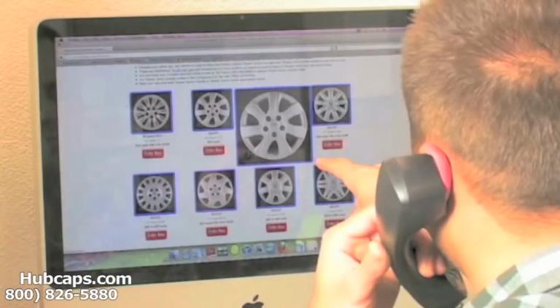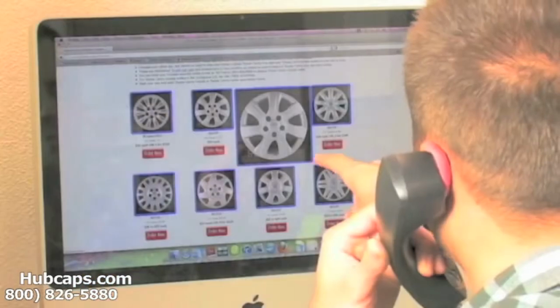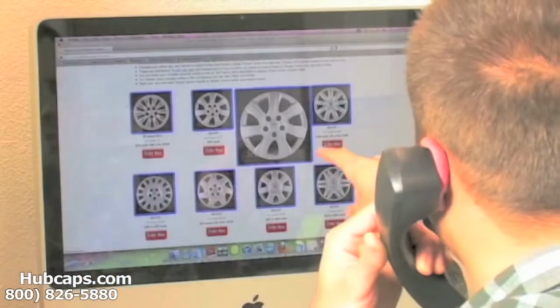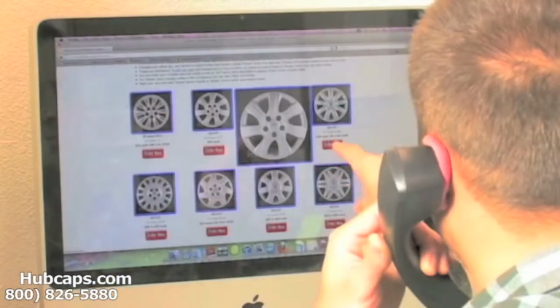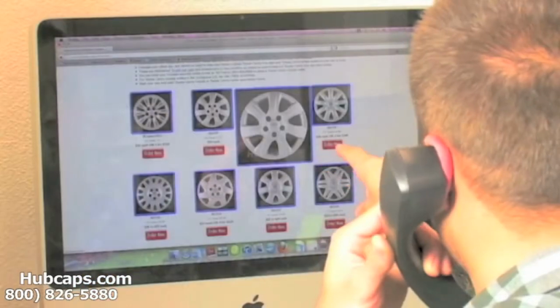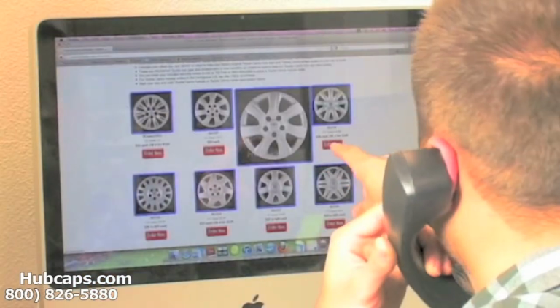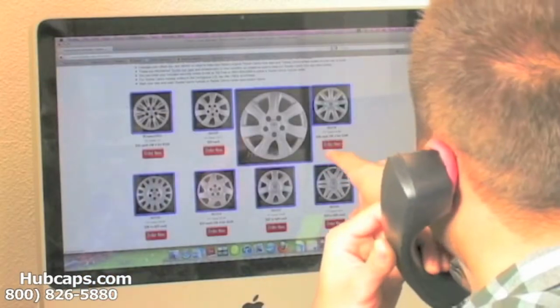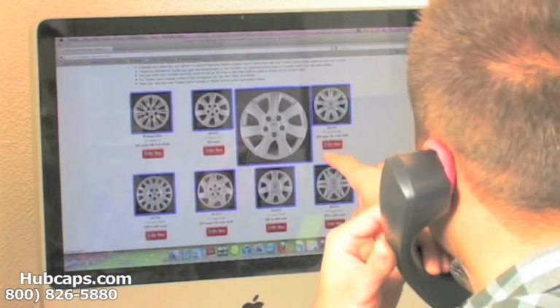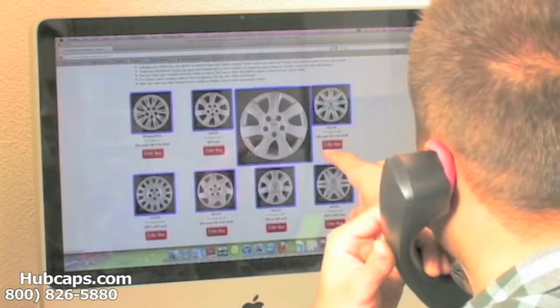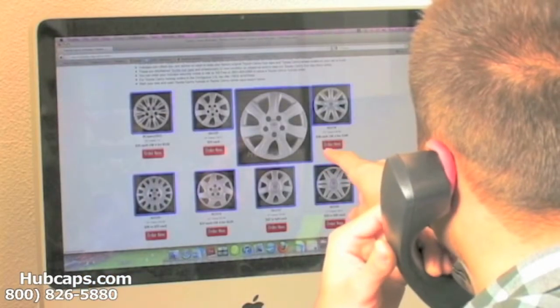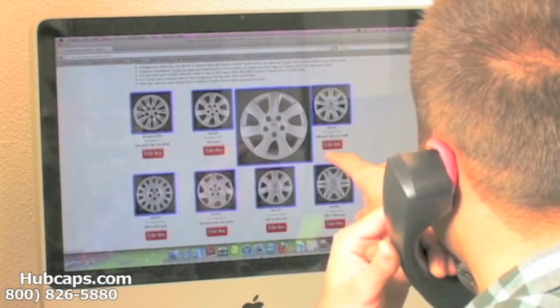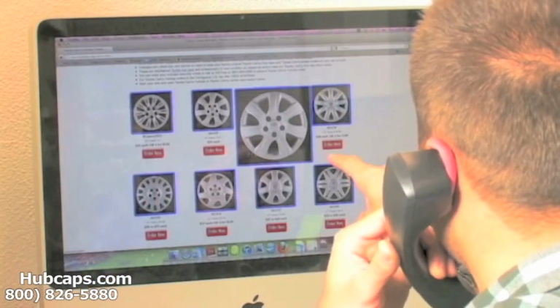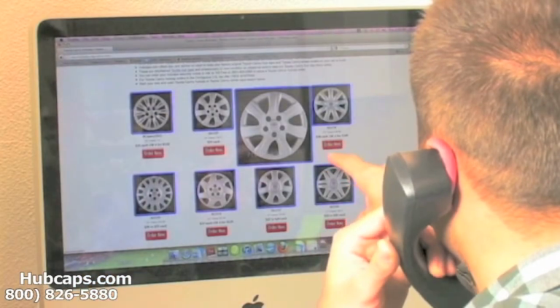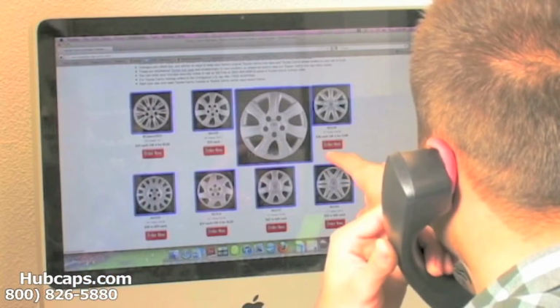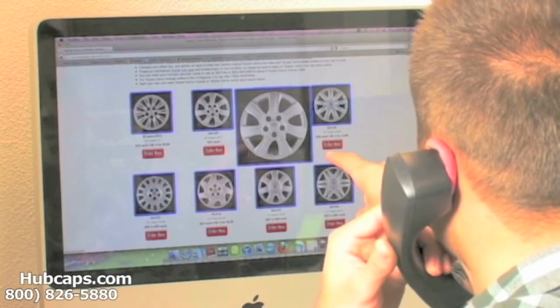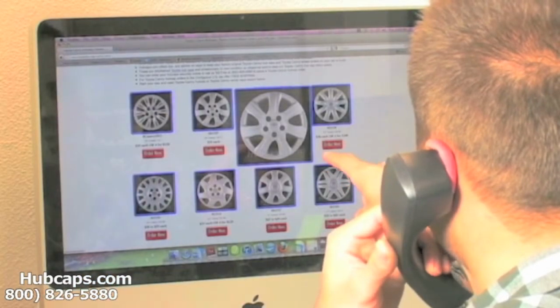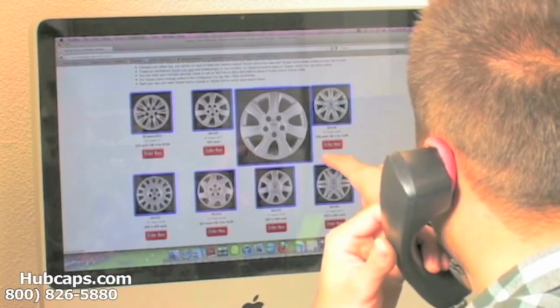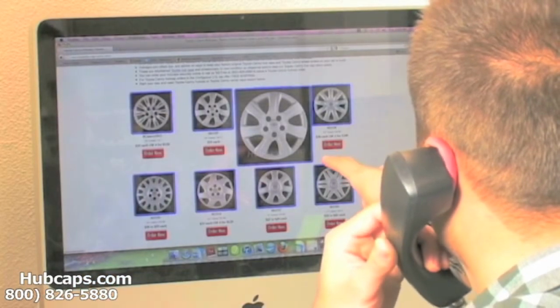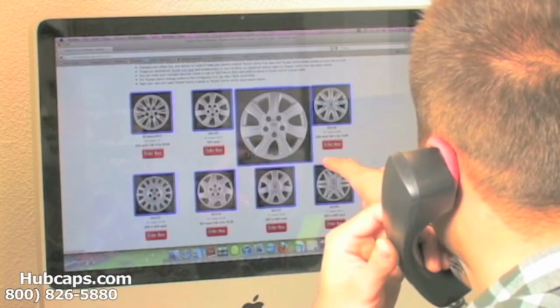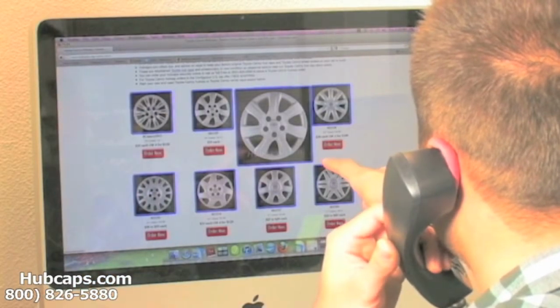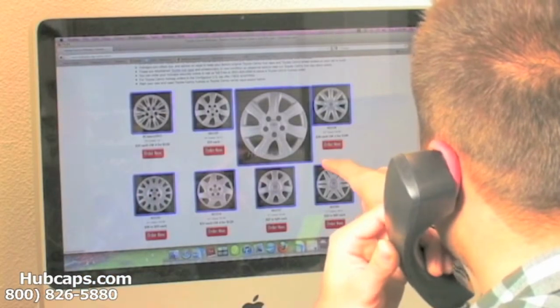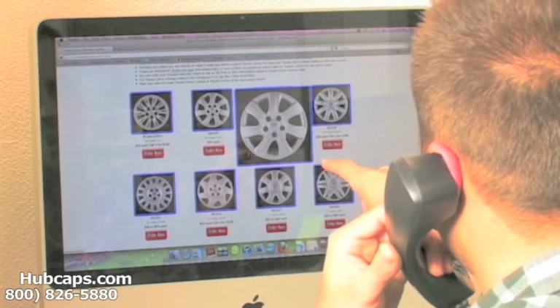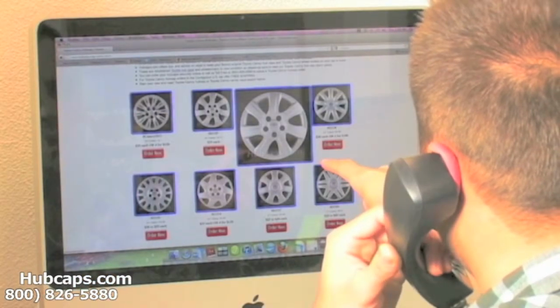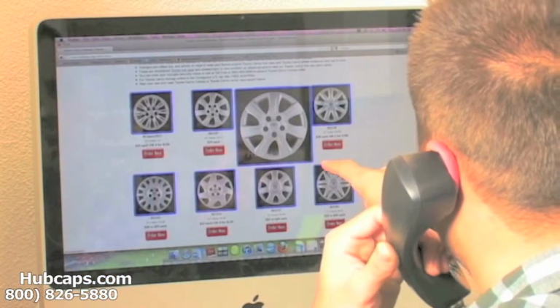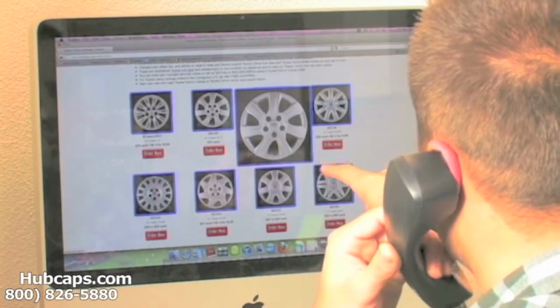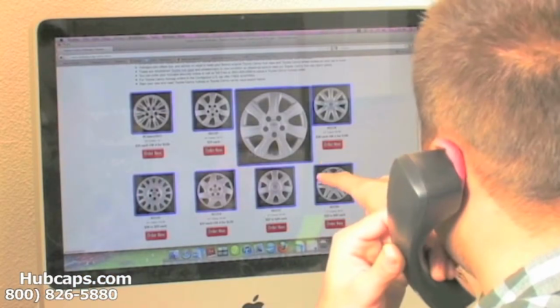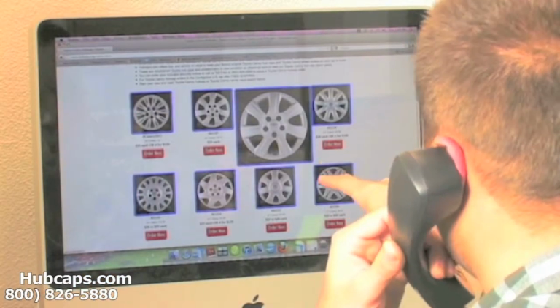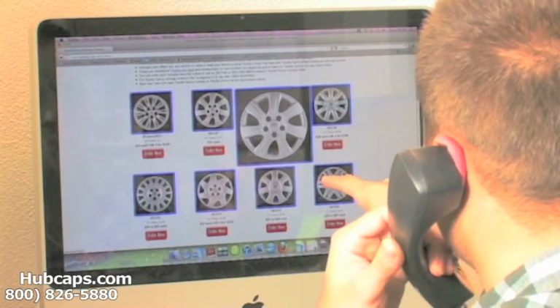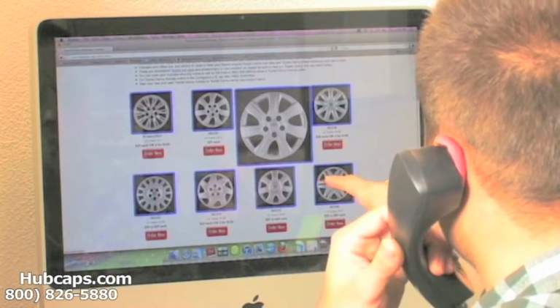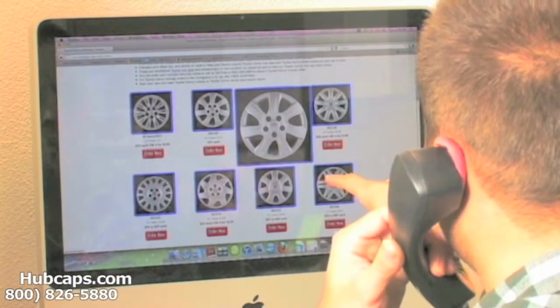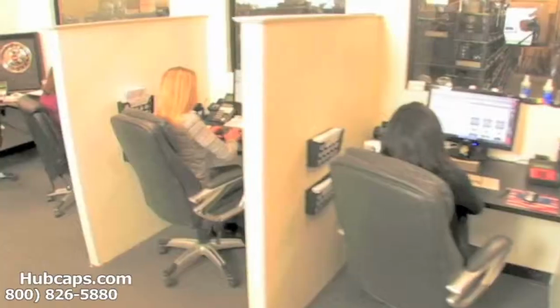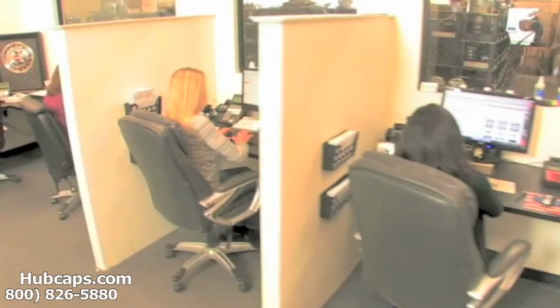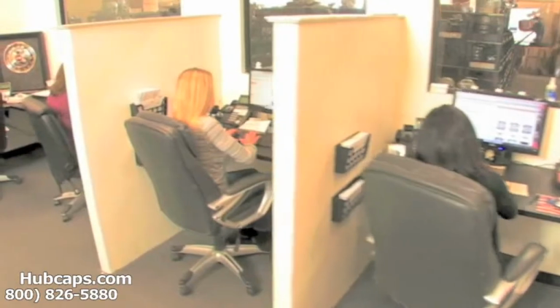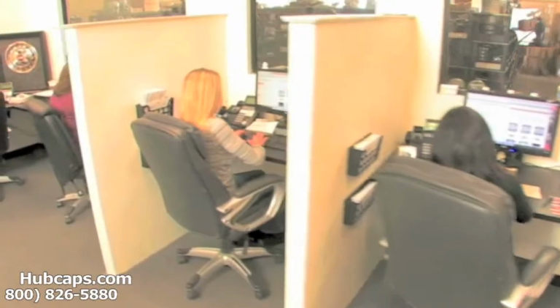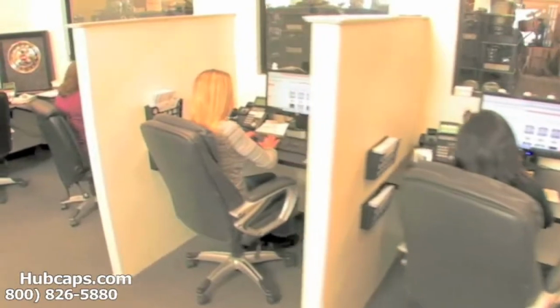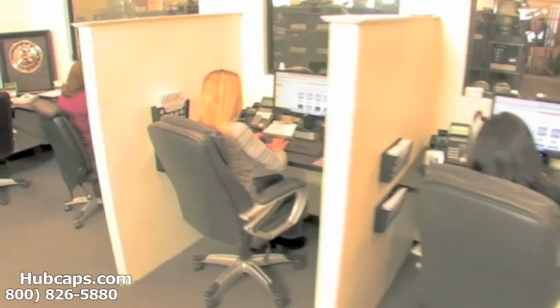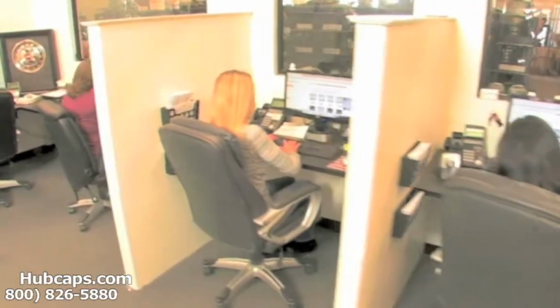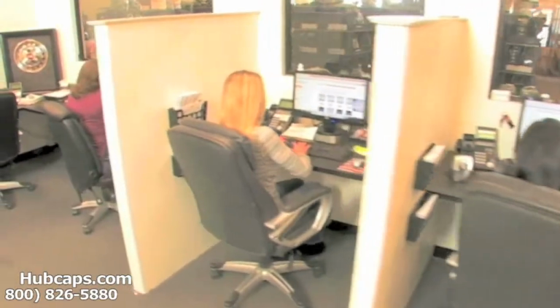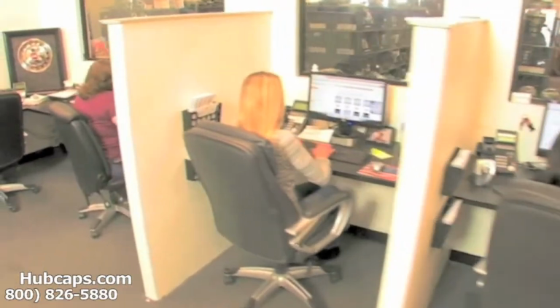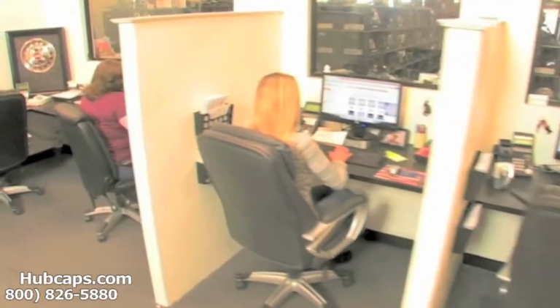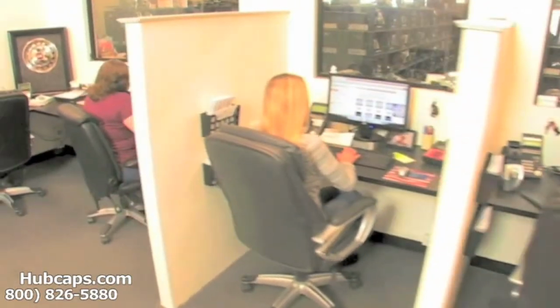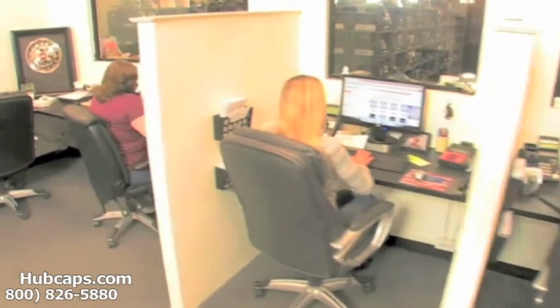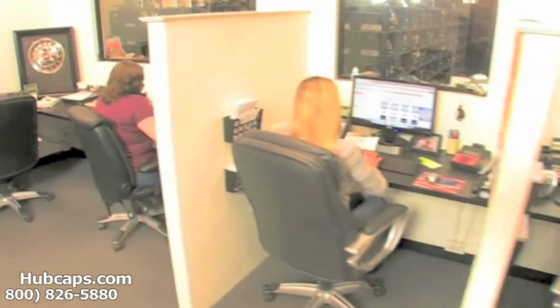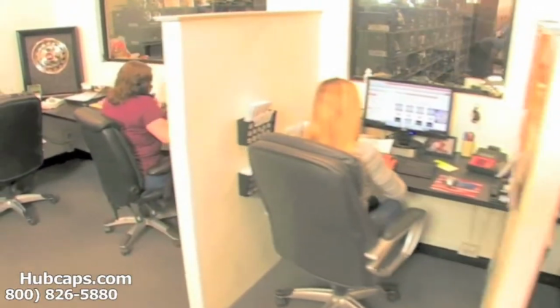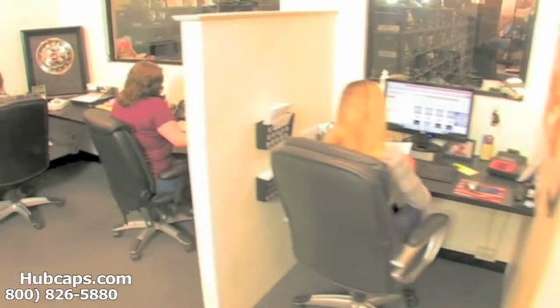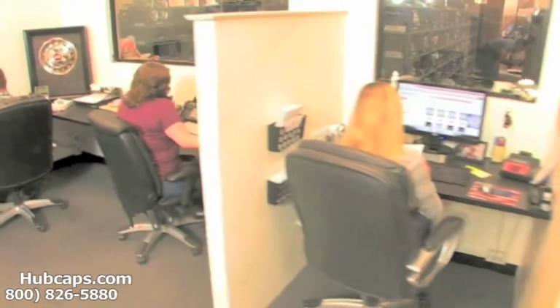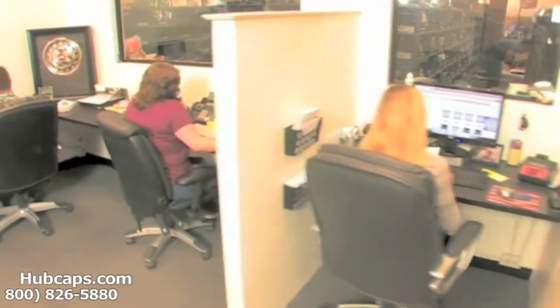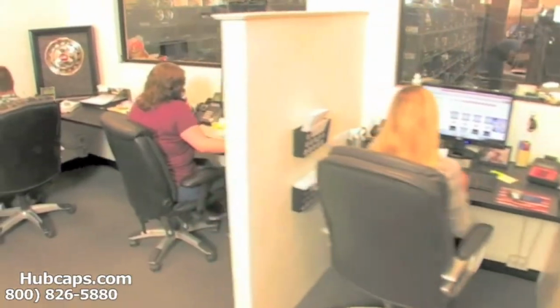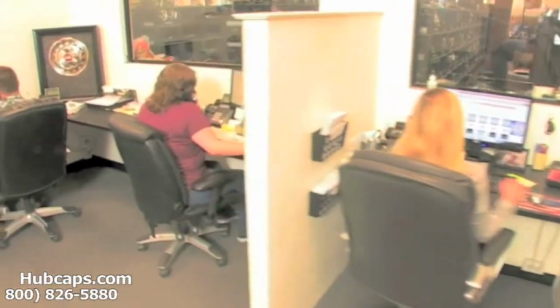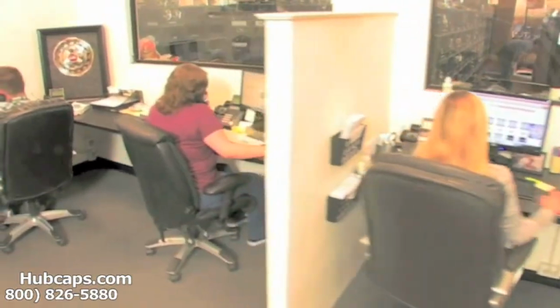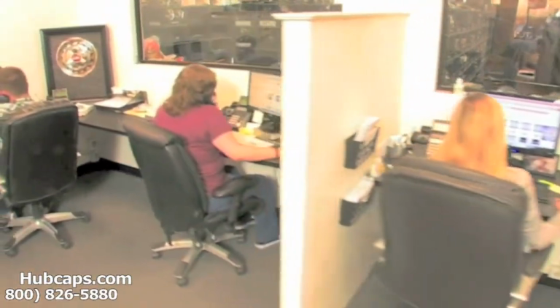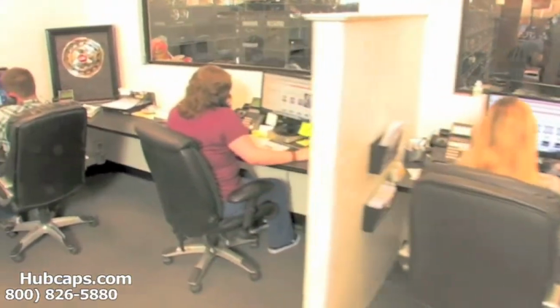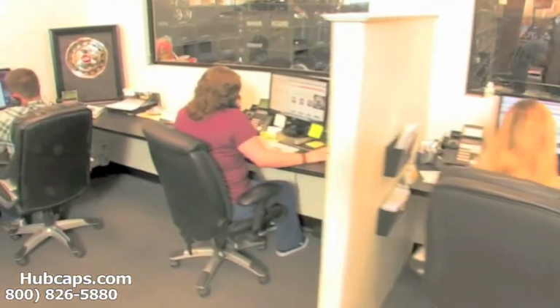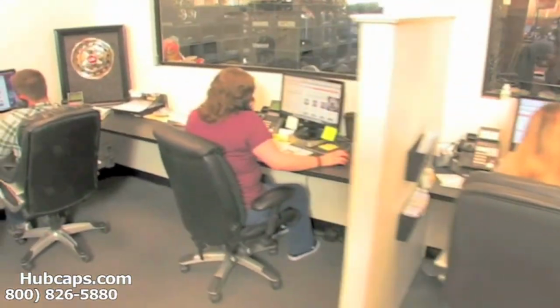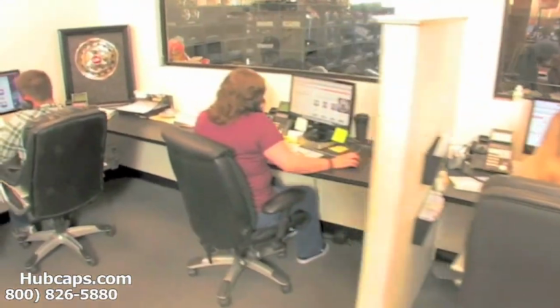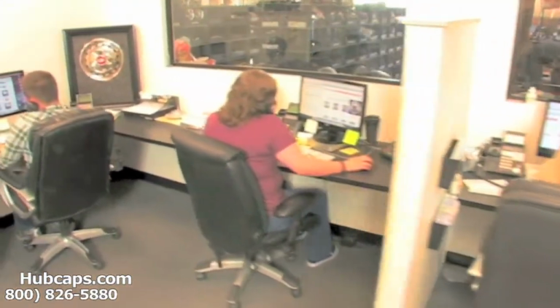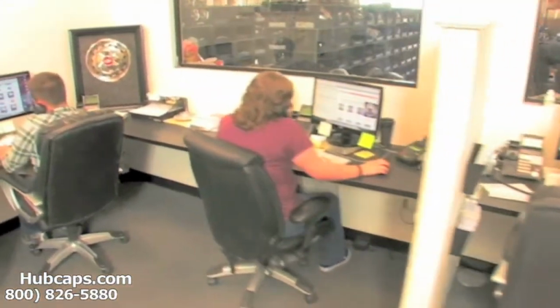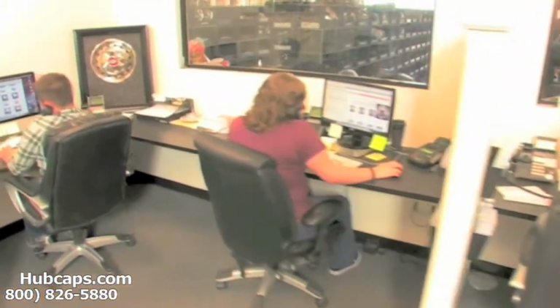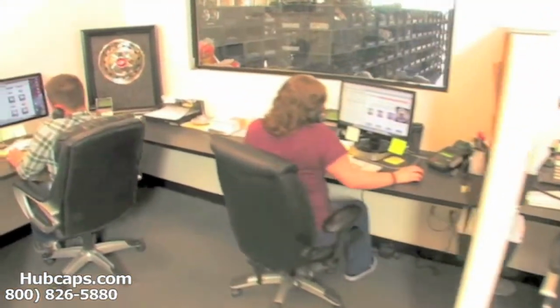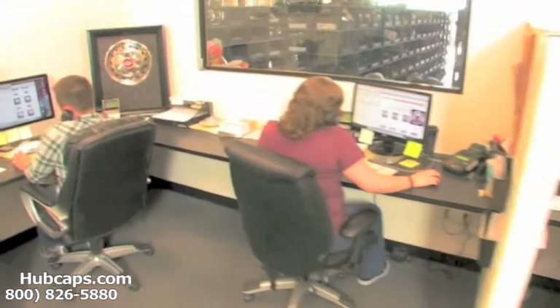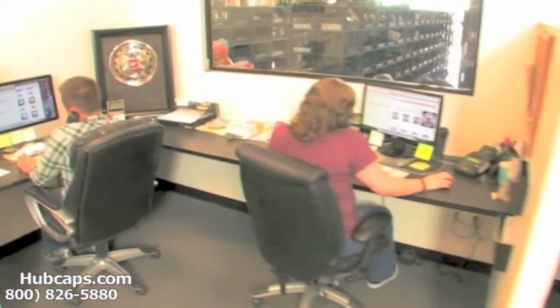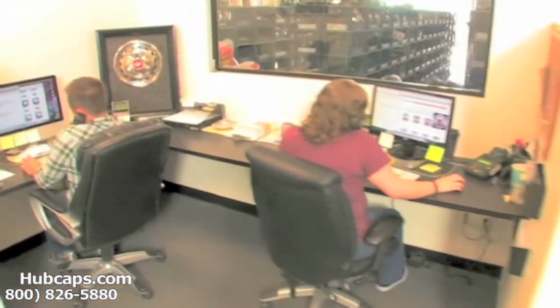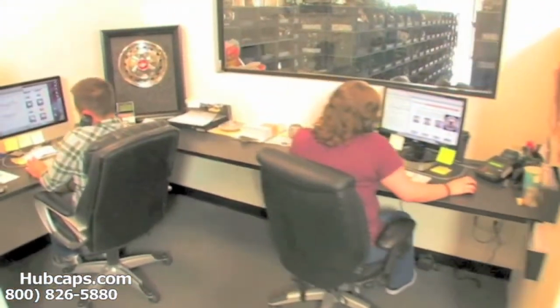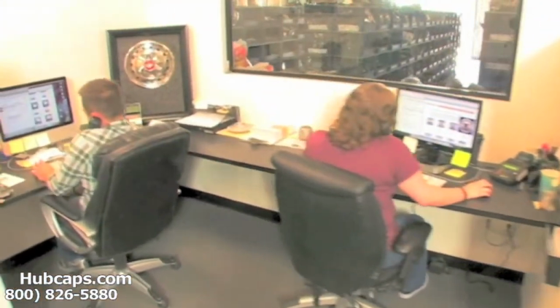We'll be more than happy to assist you. We have an online sales department waiting to assist you by answering your questions and helping you to securely place your order online.